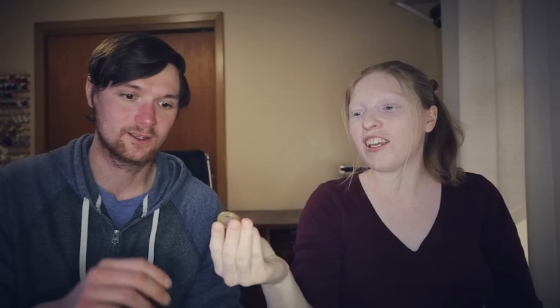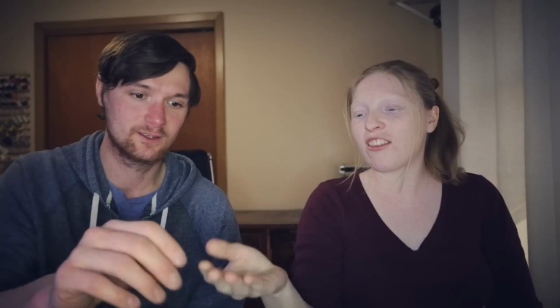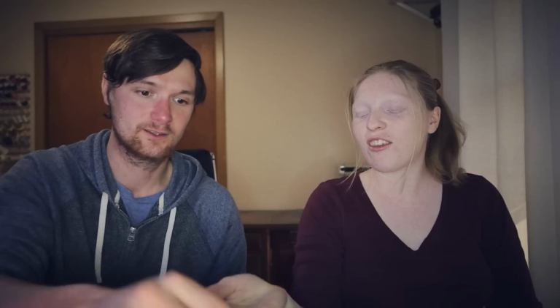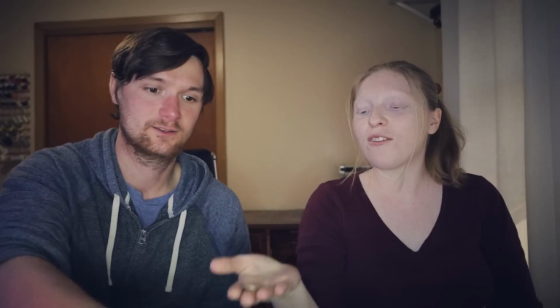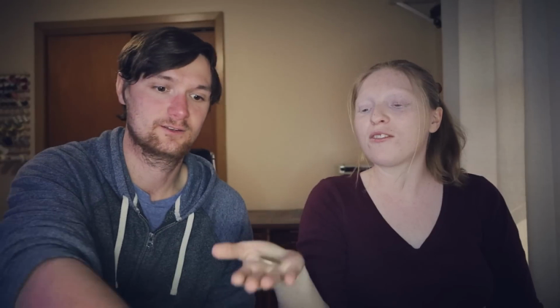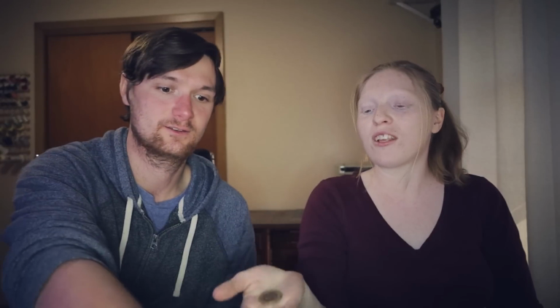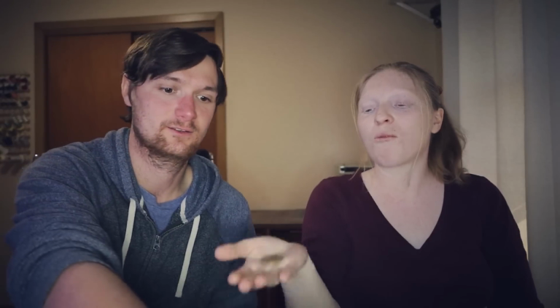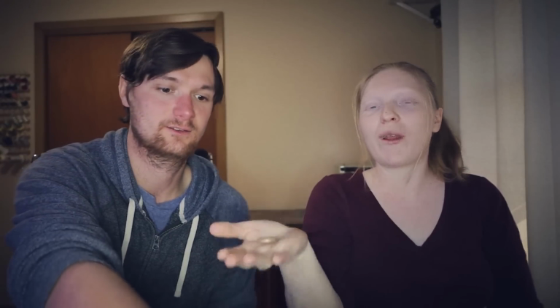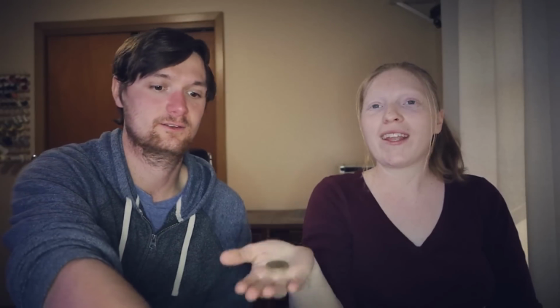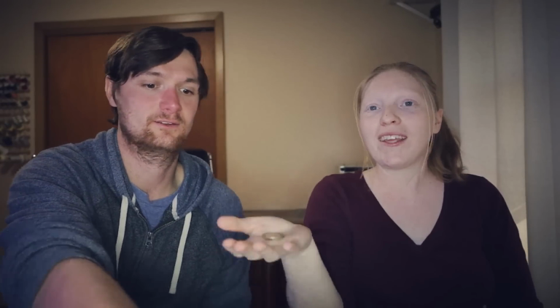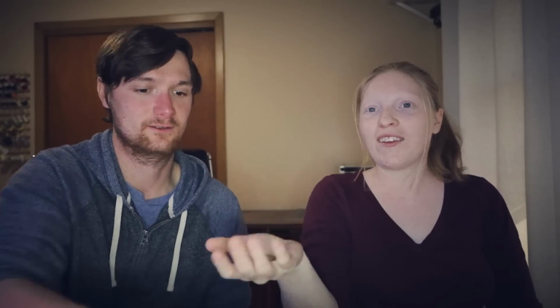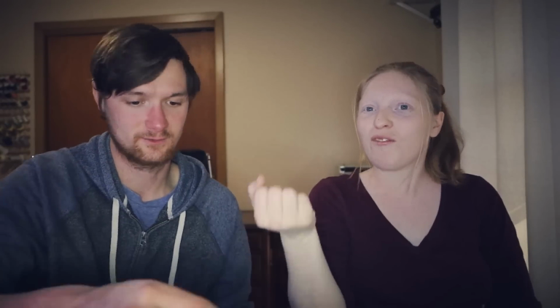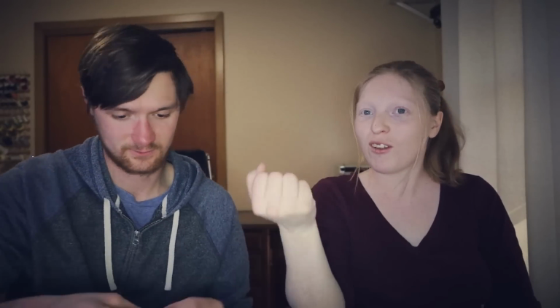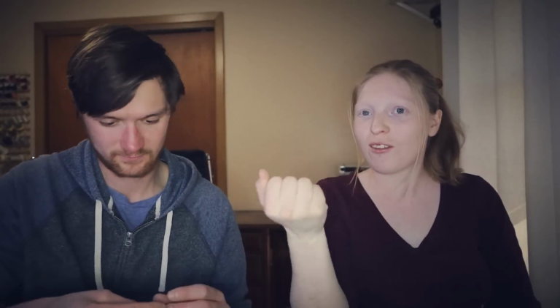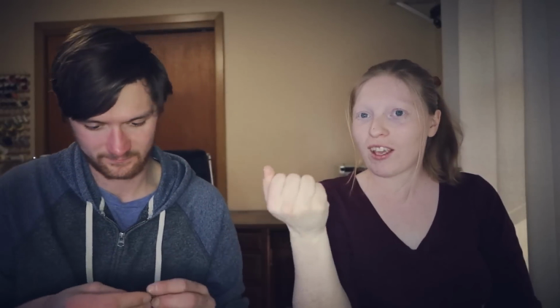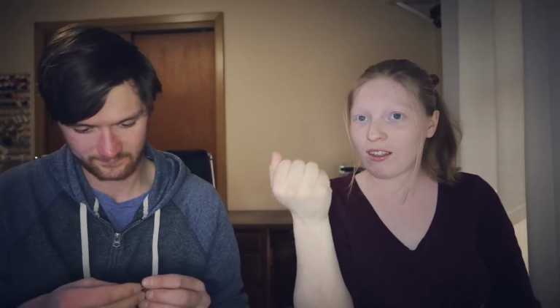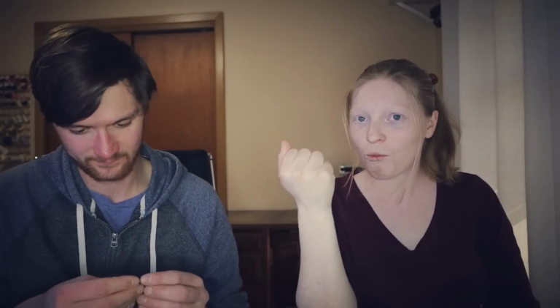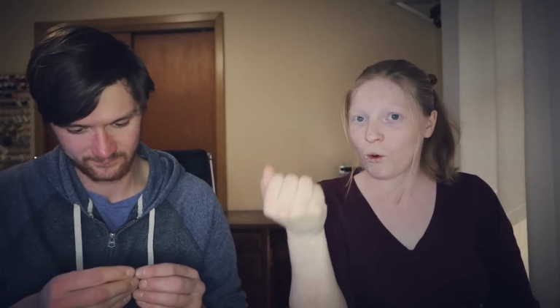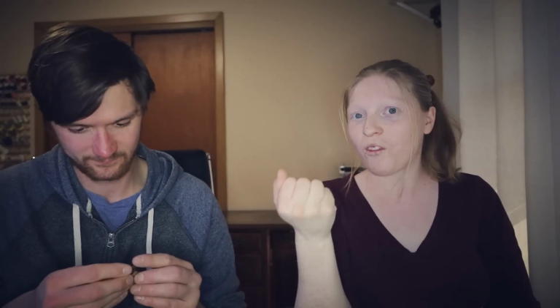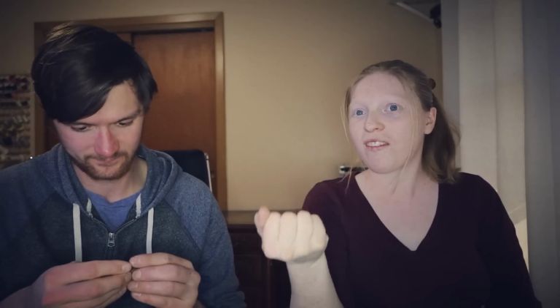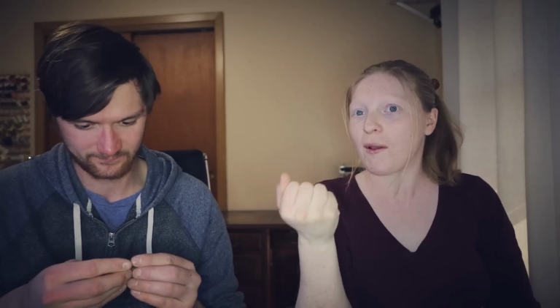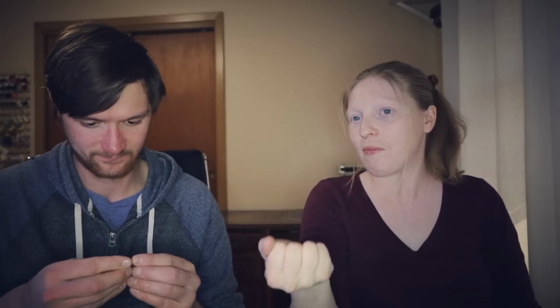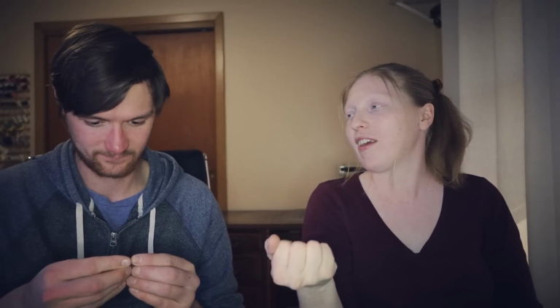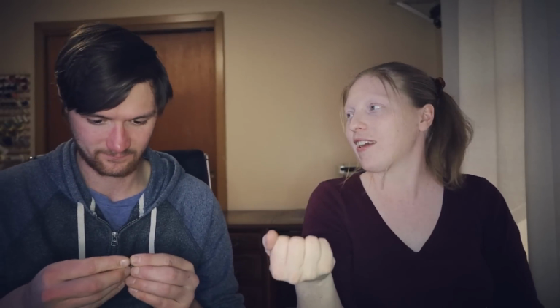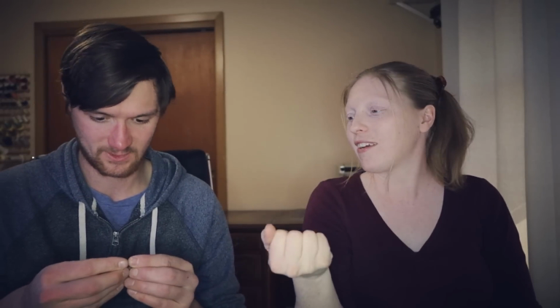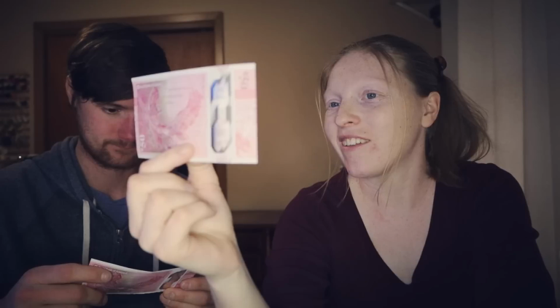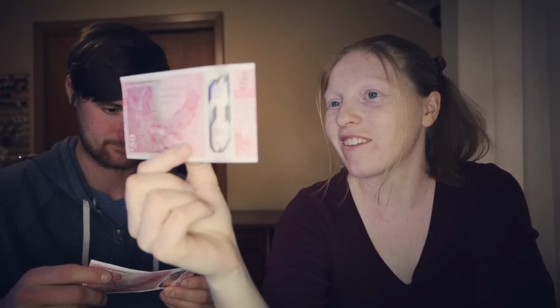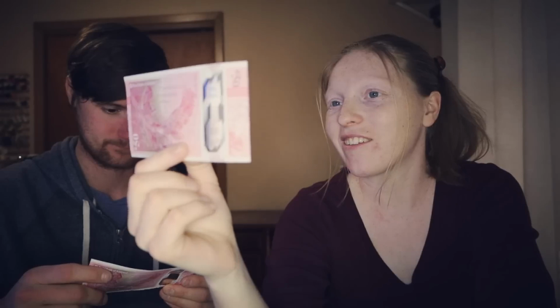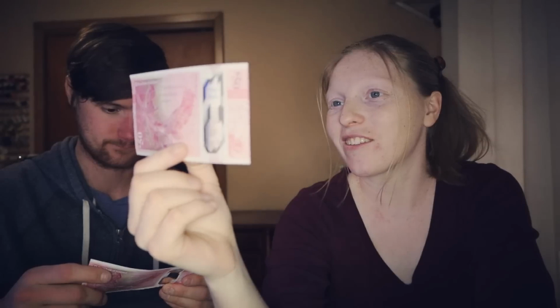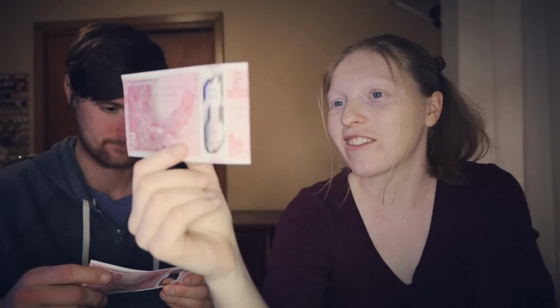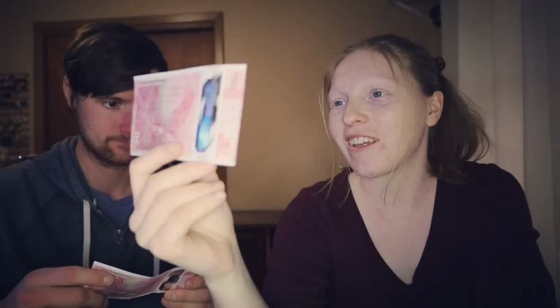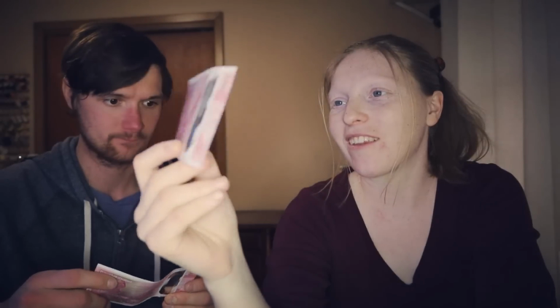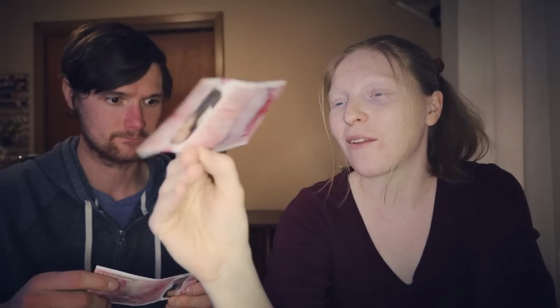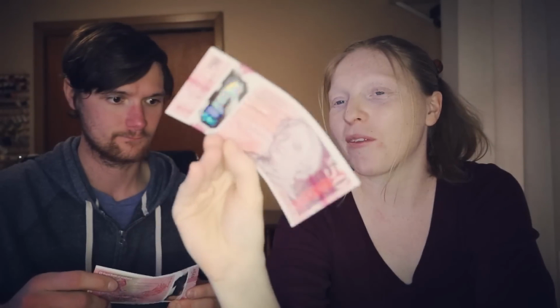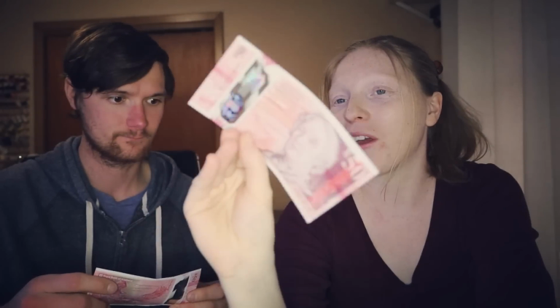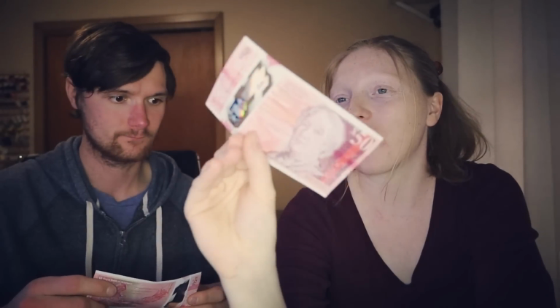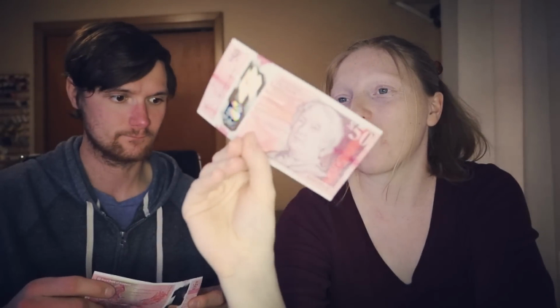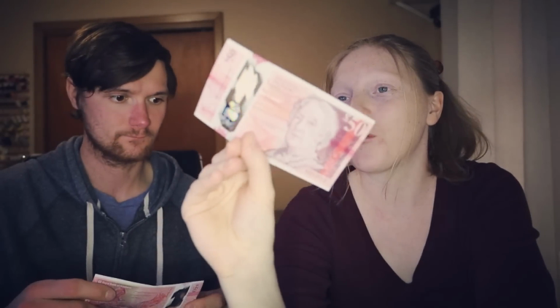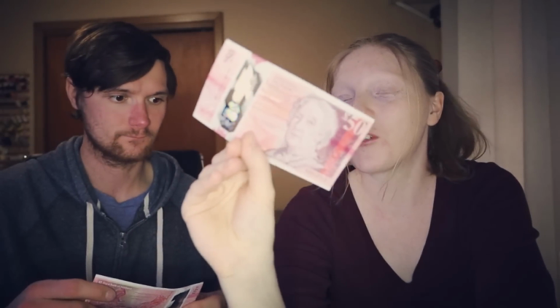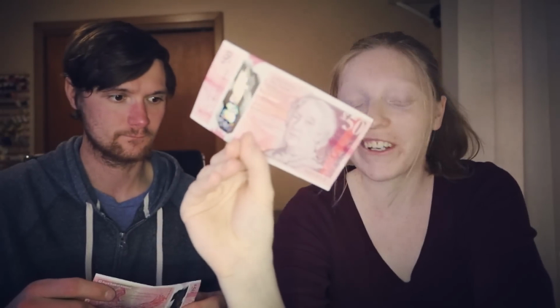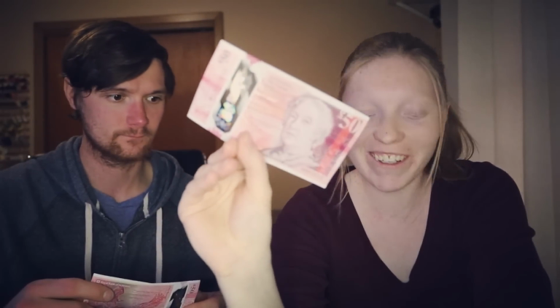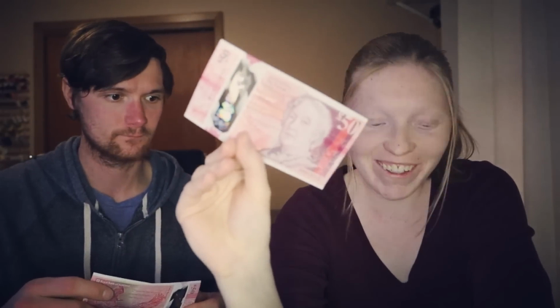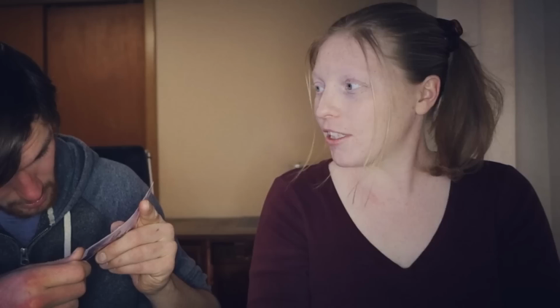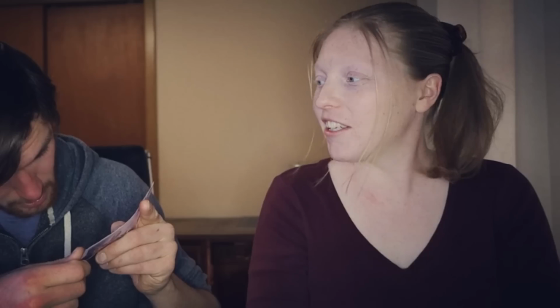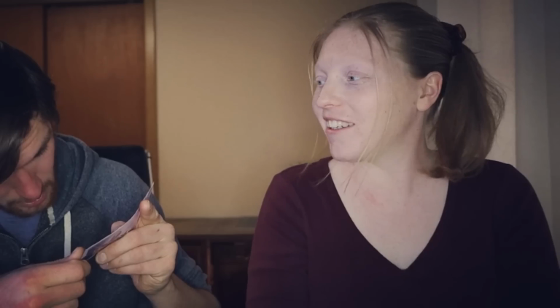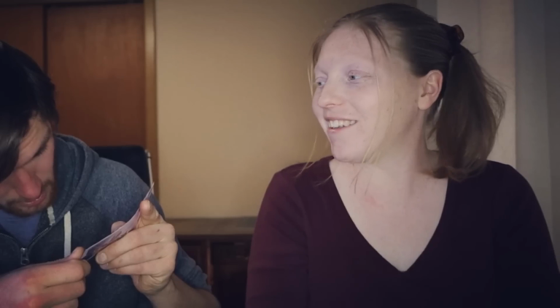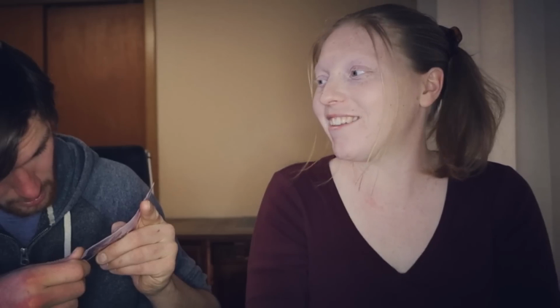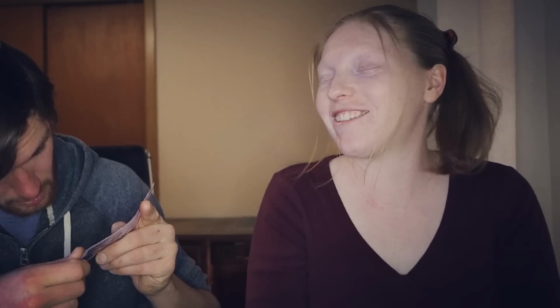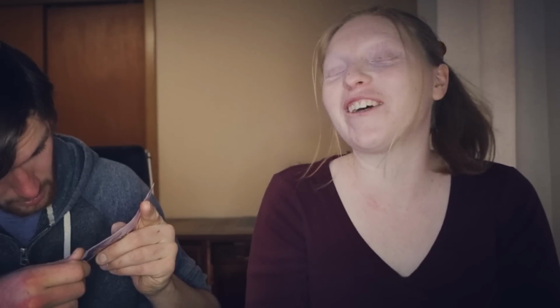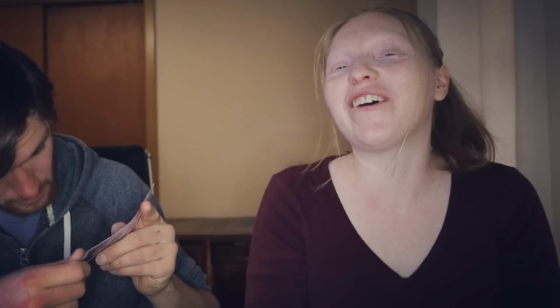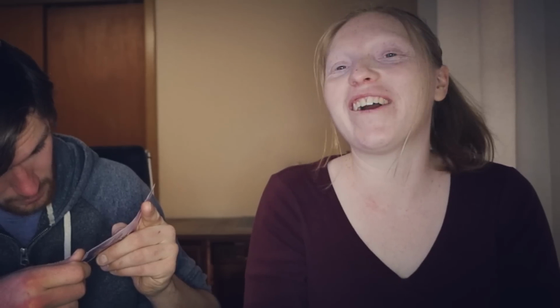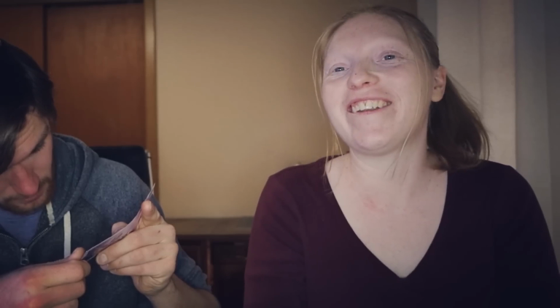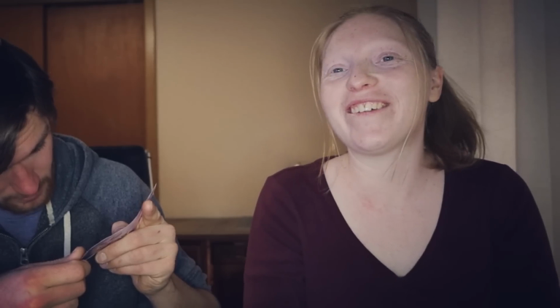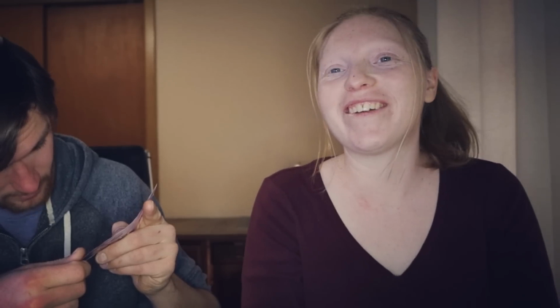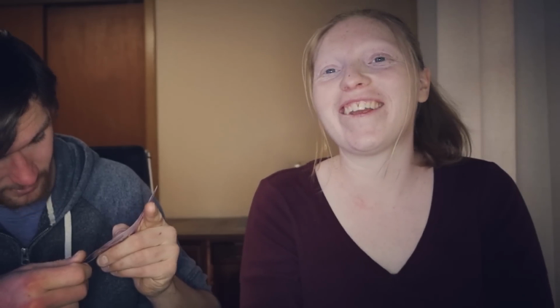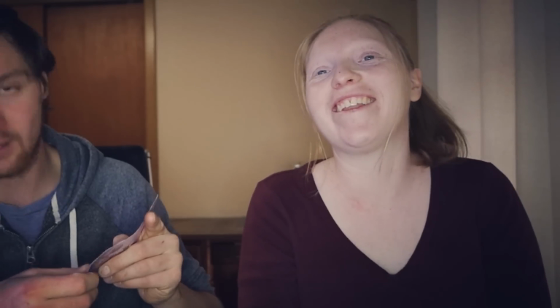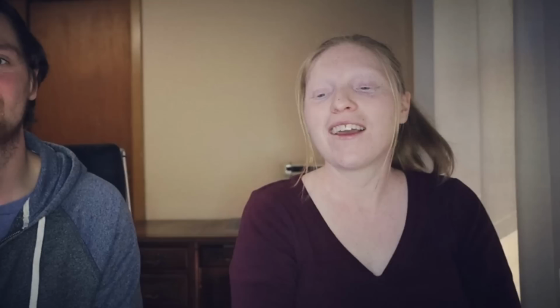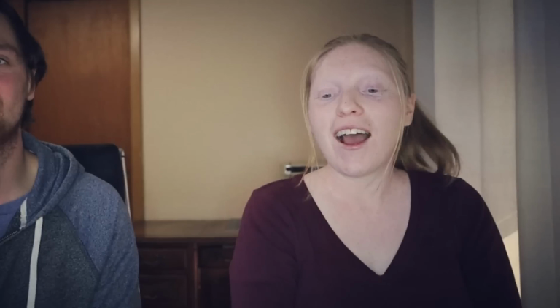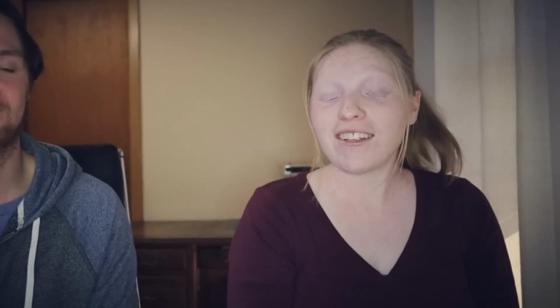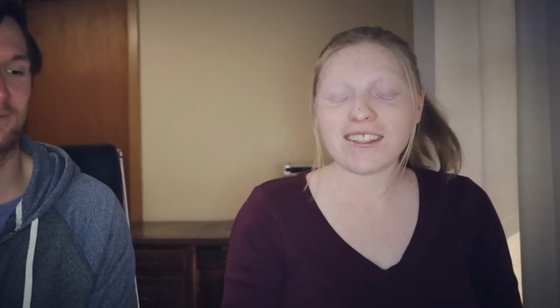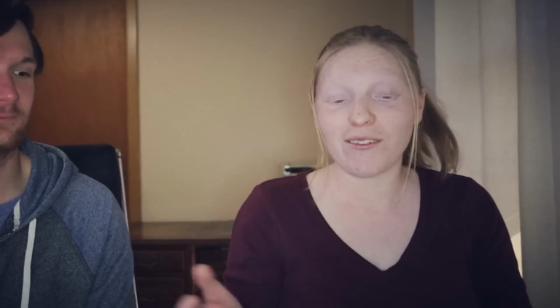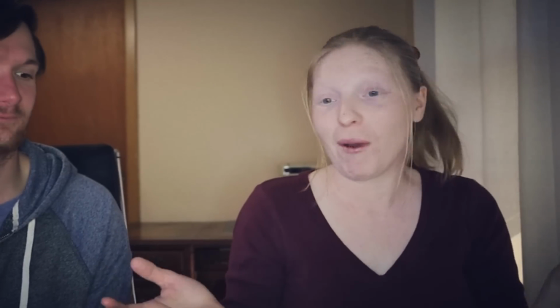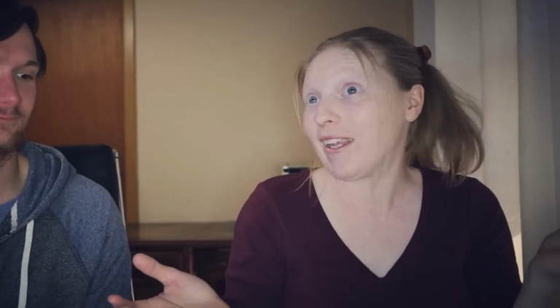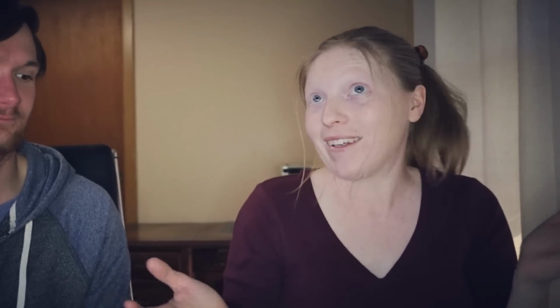It's huge, it's weighty, it feels like it's worth something. It just looks like something out of the future. It's so hard to read. I just love money.